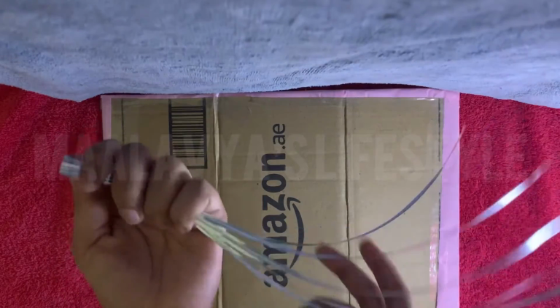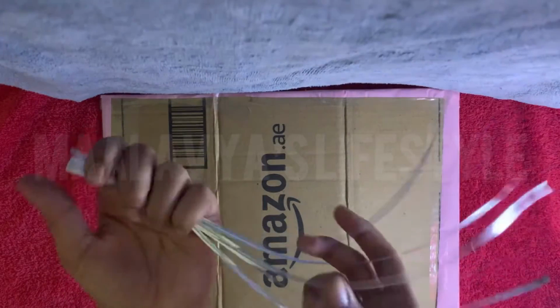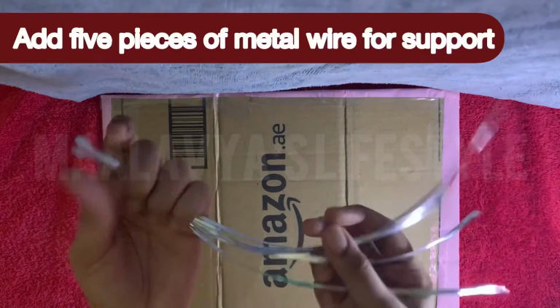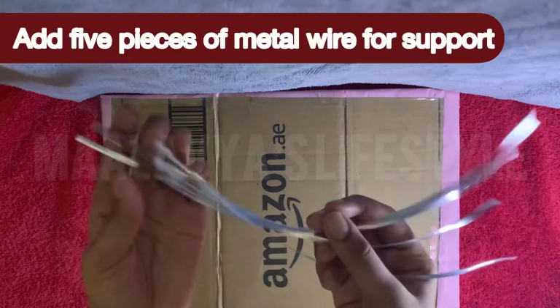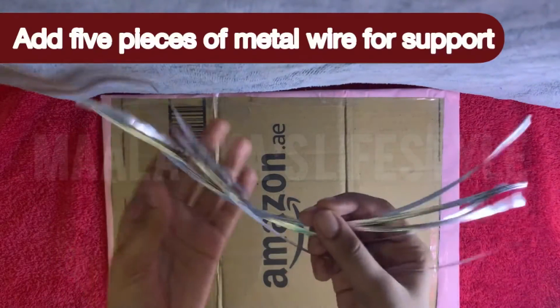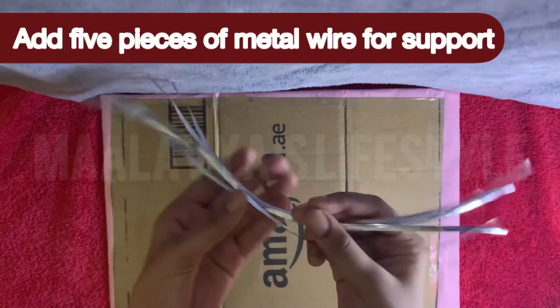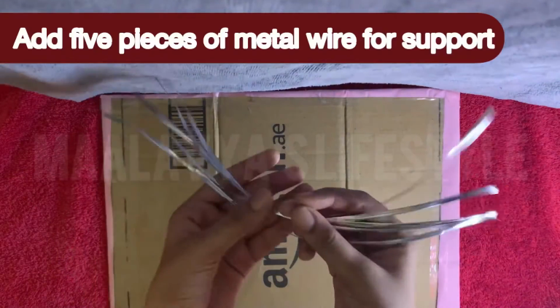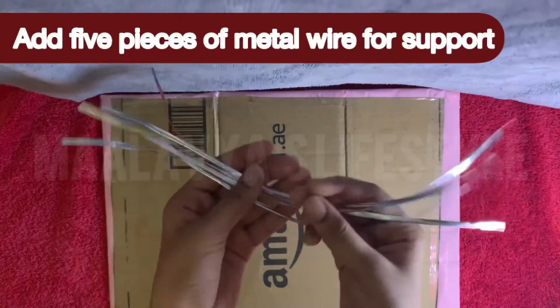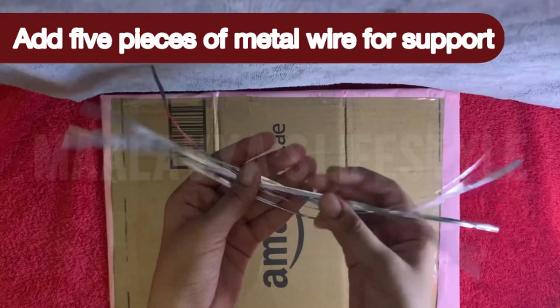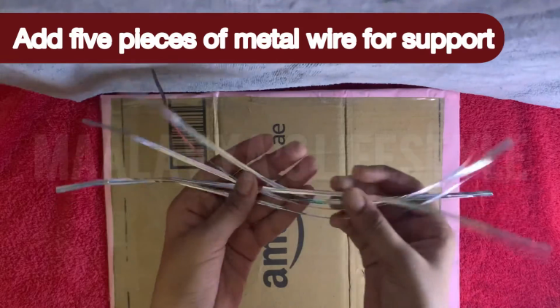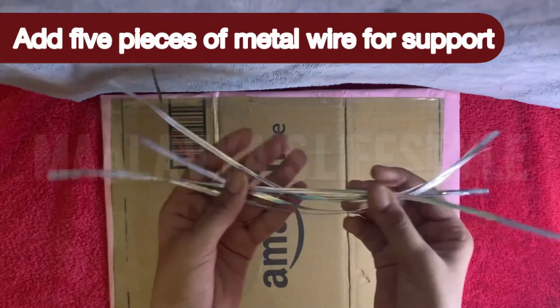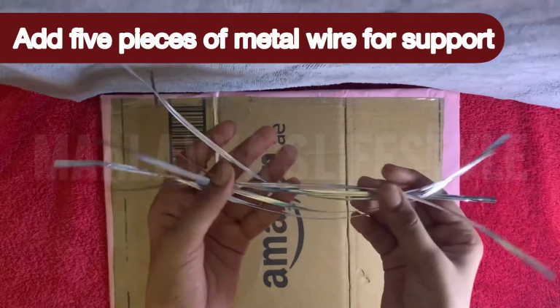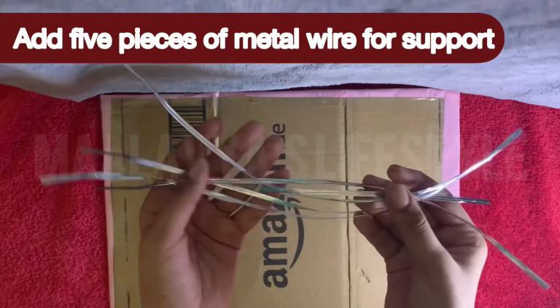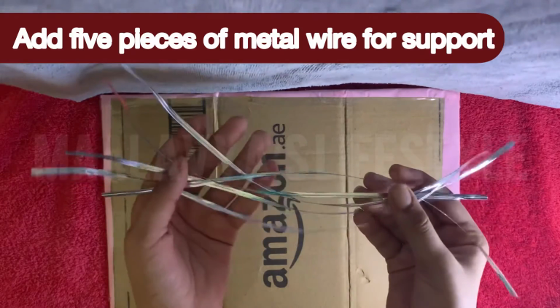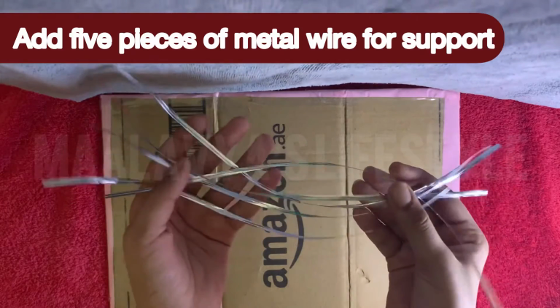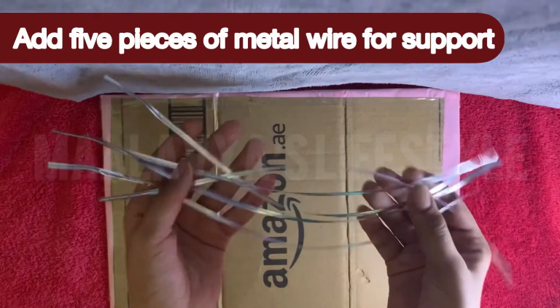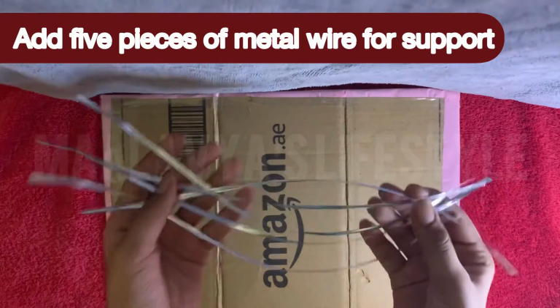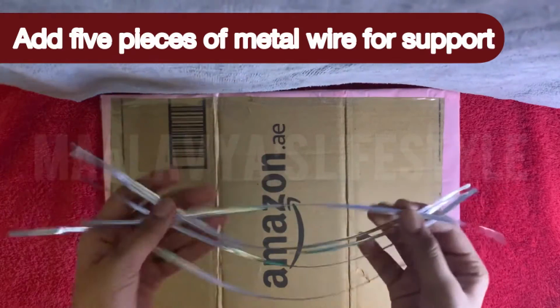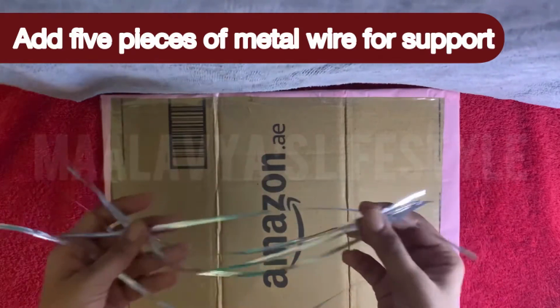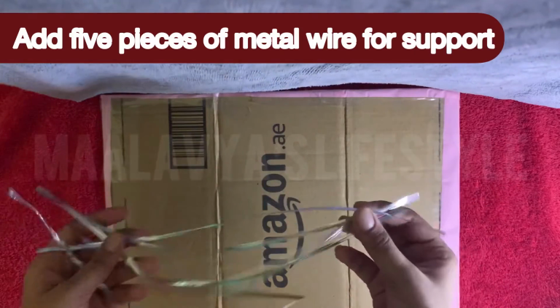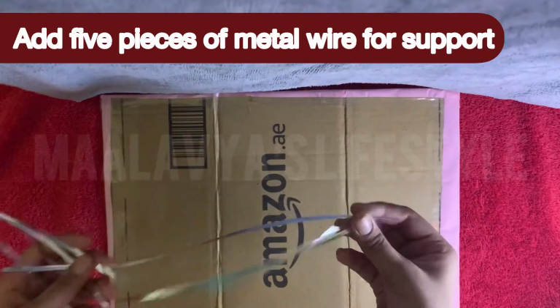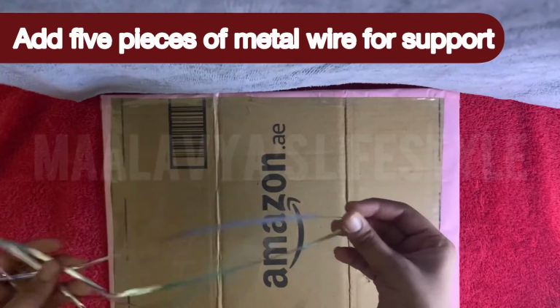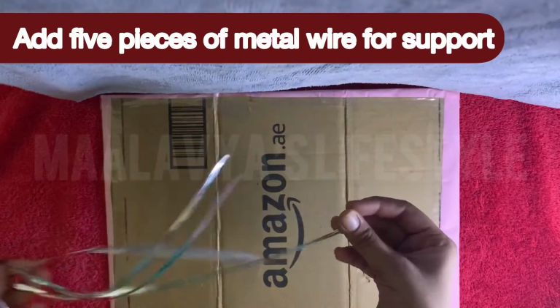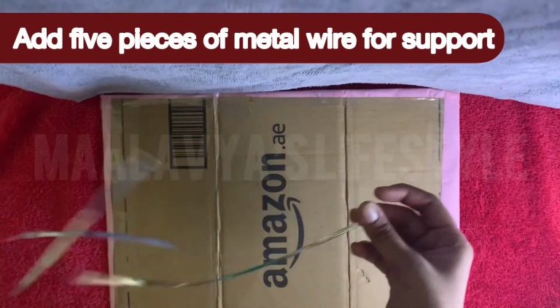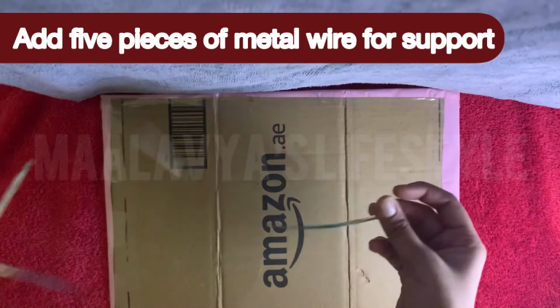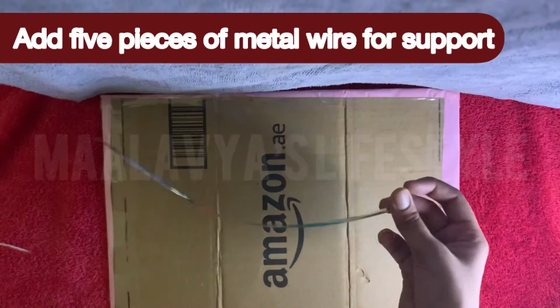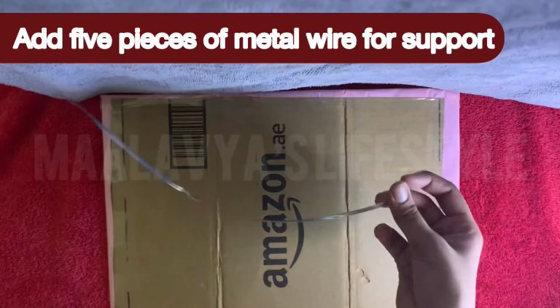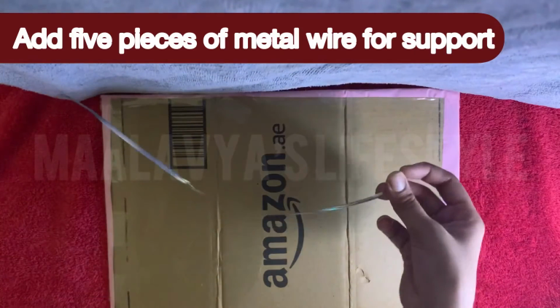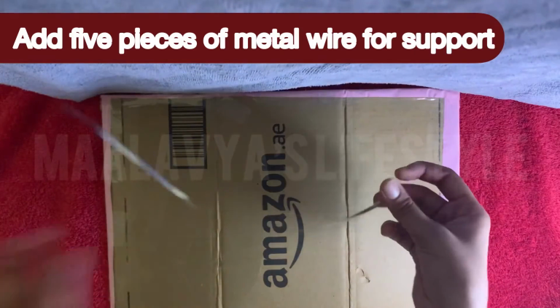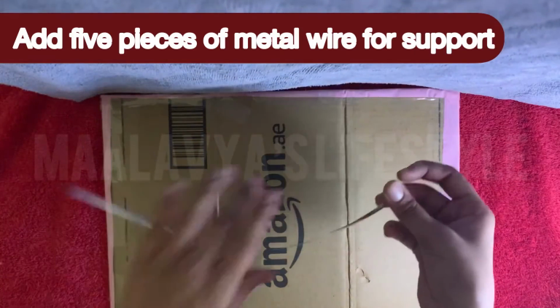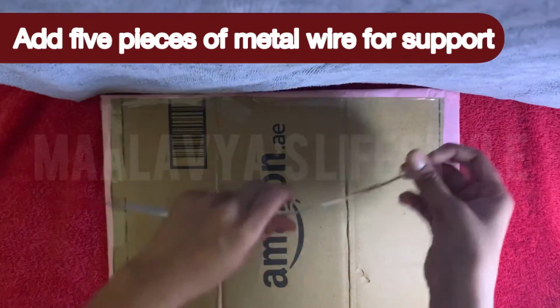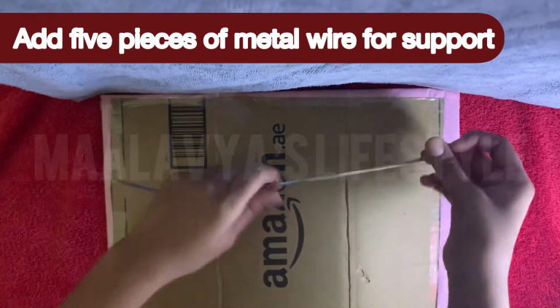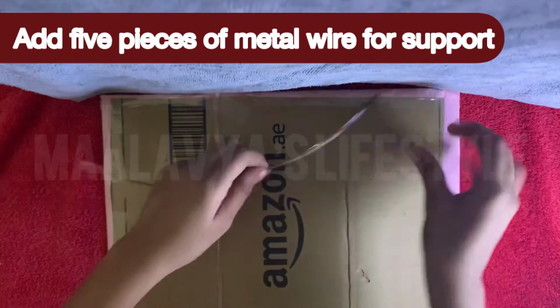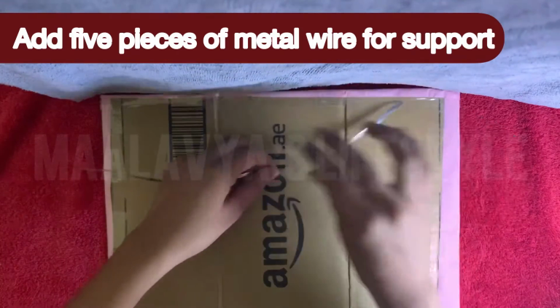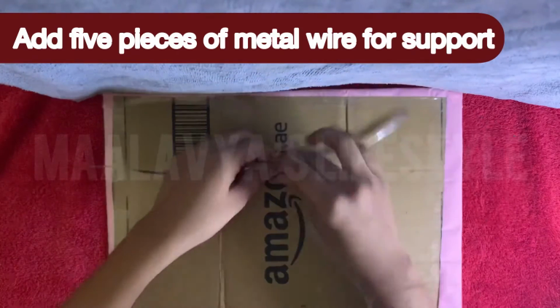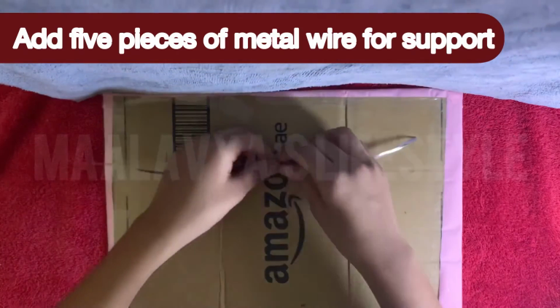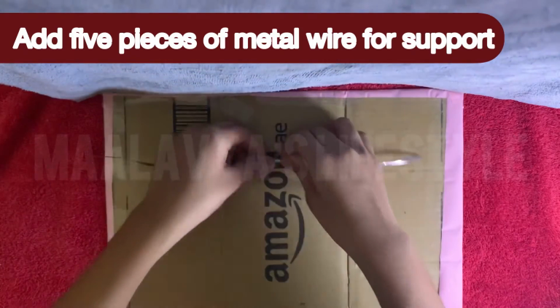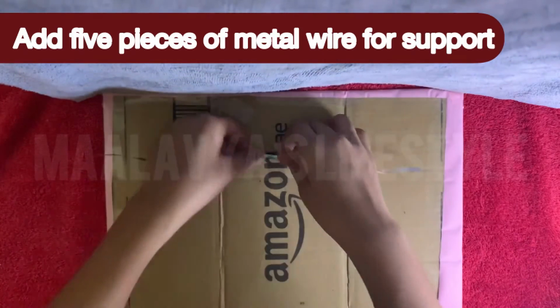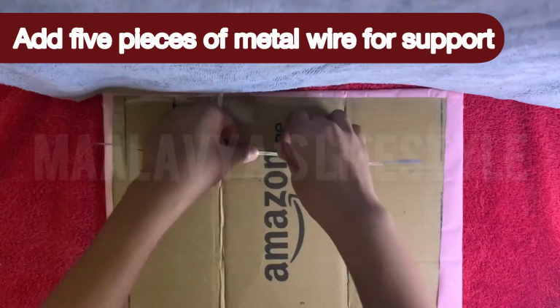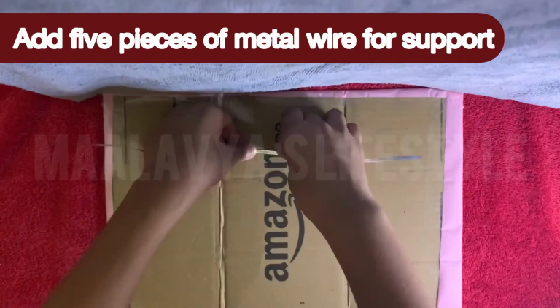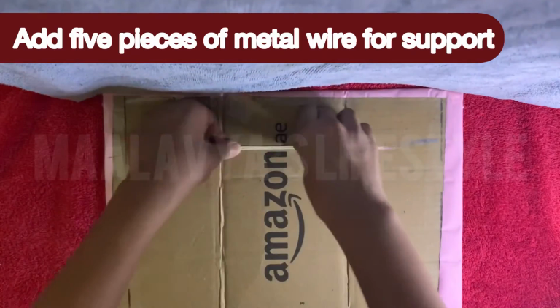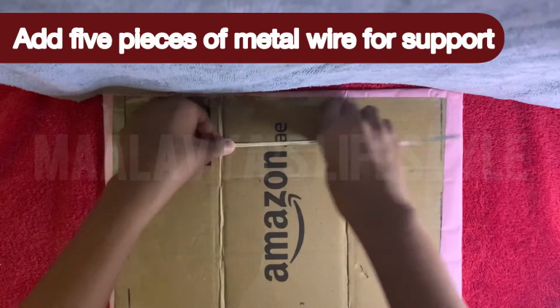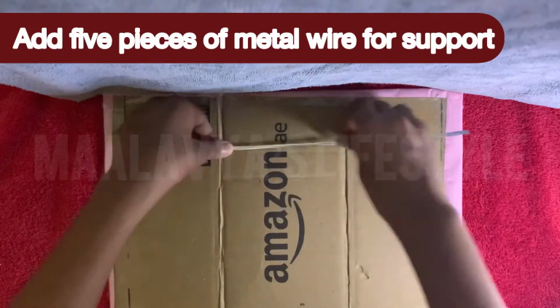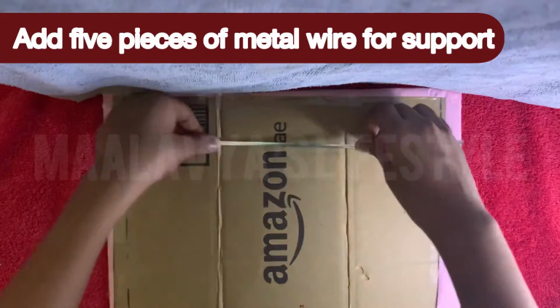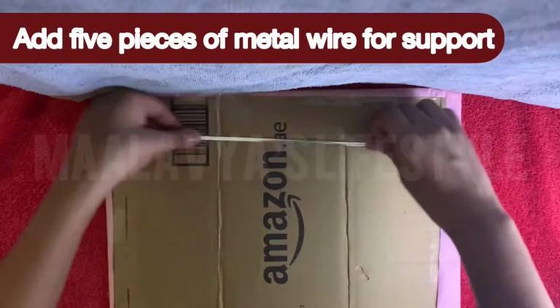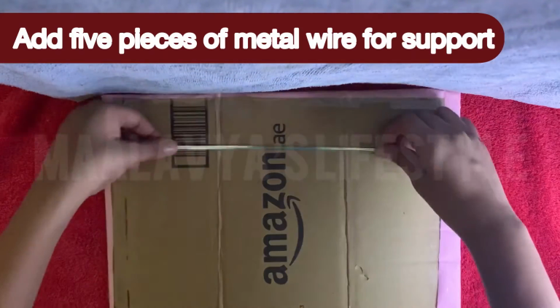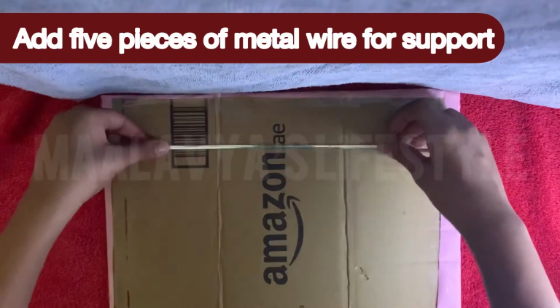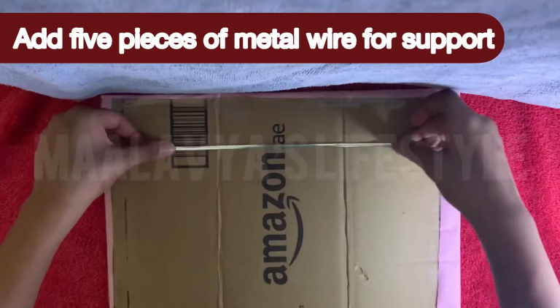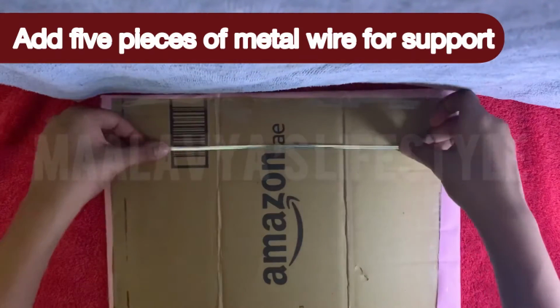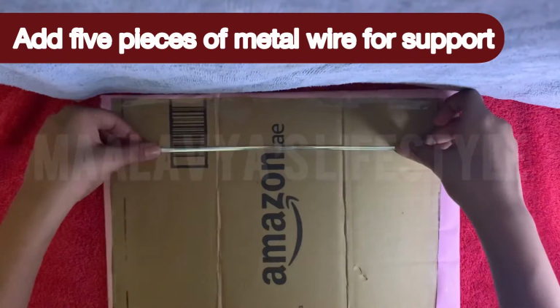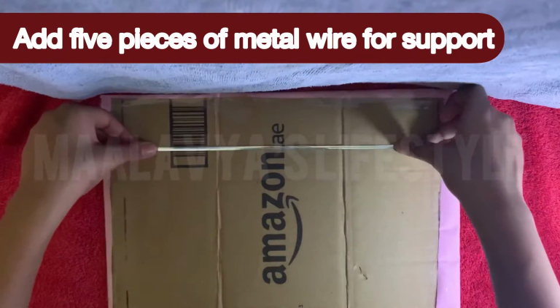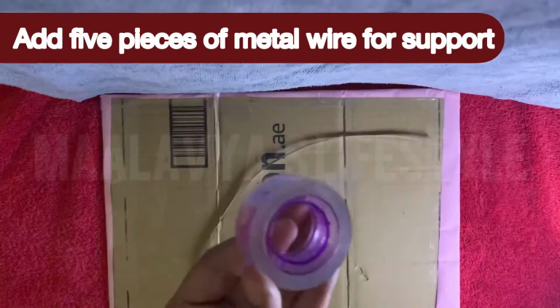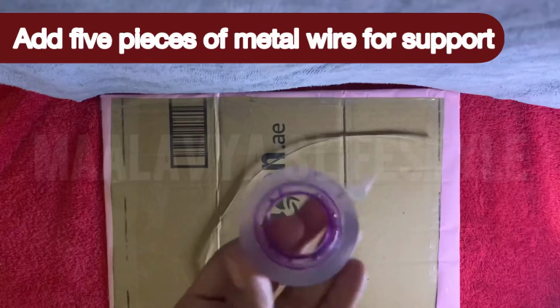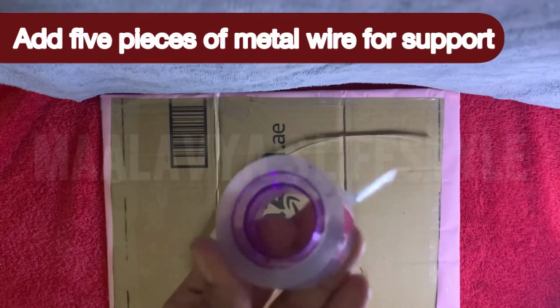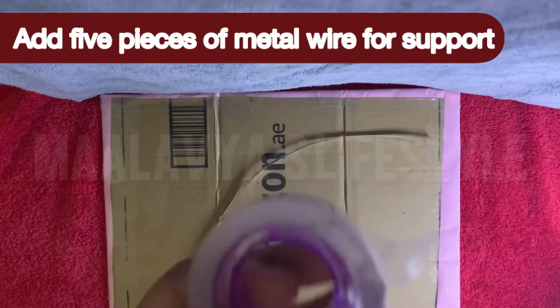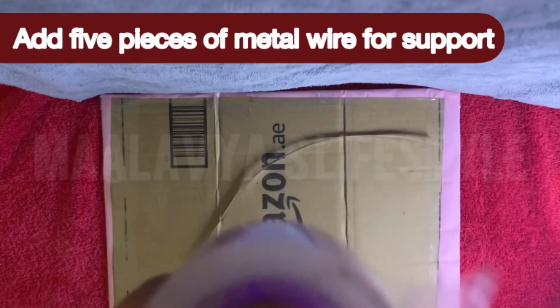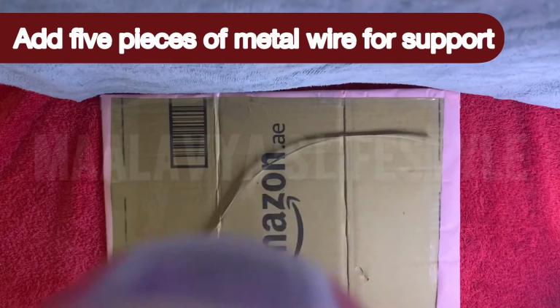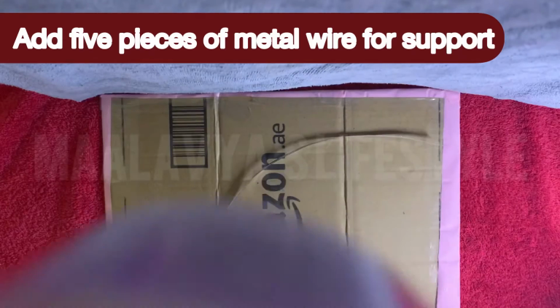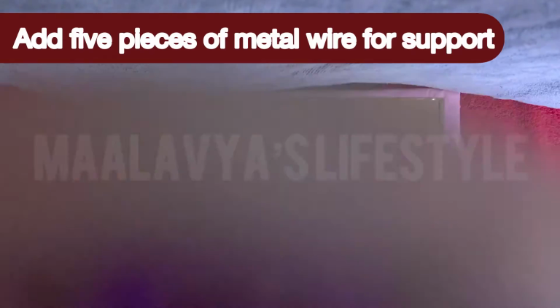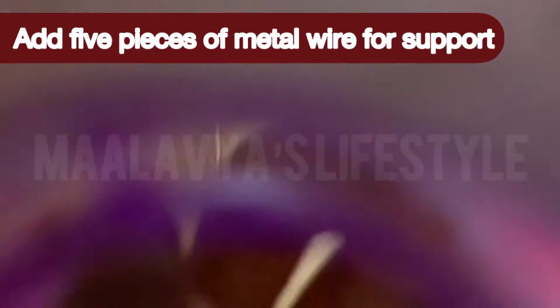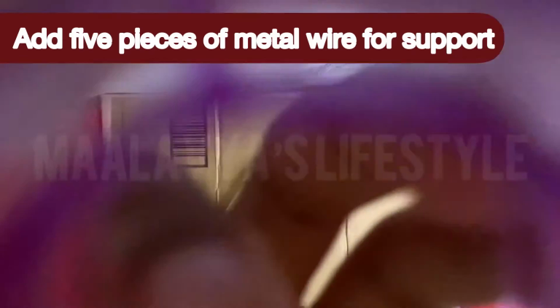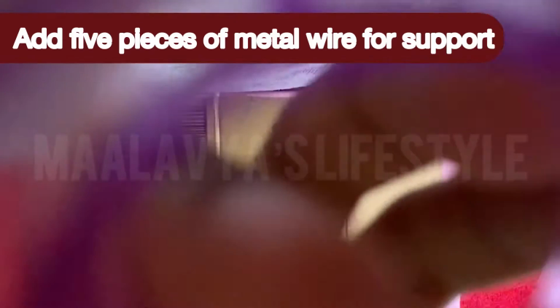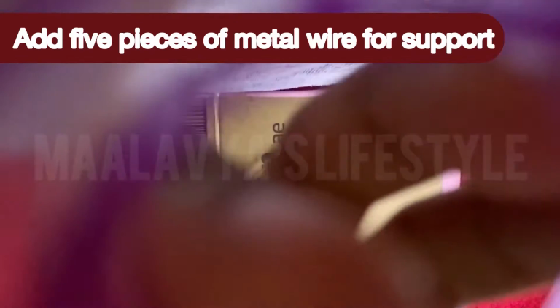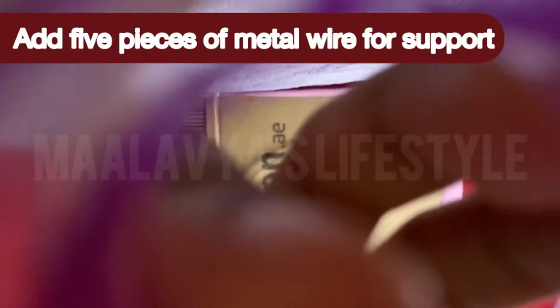Add five pieces of metal wire as shown — this will support the cardboard while folding it.